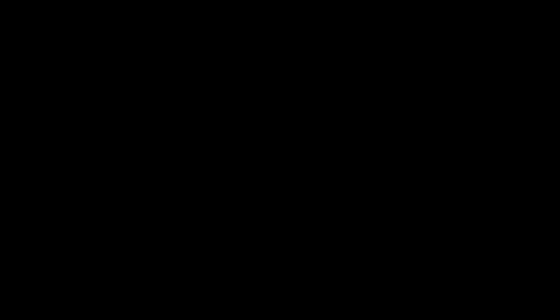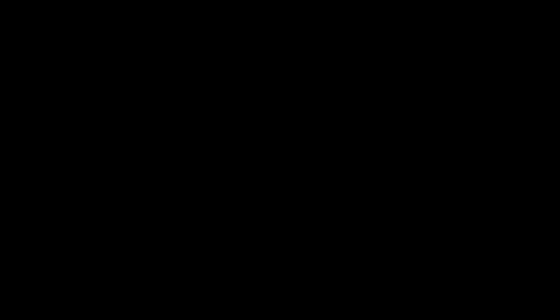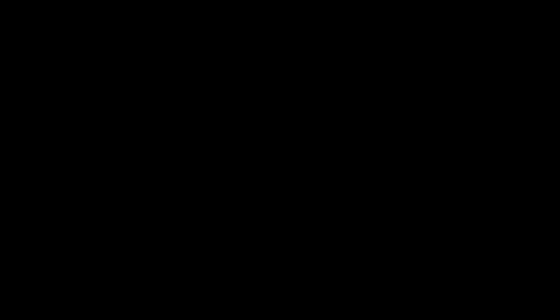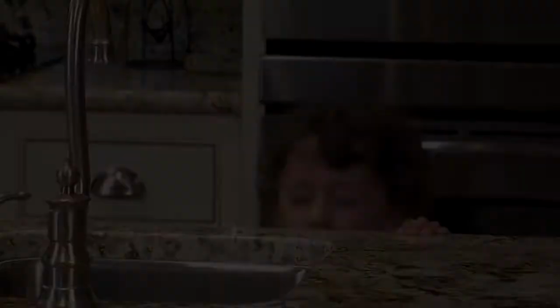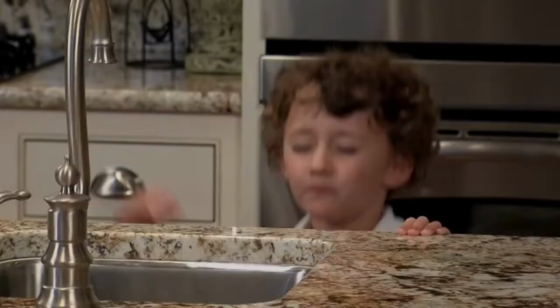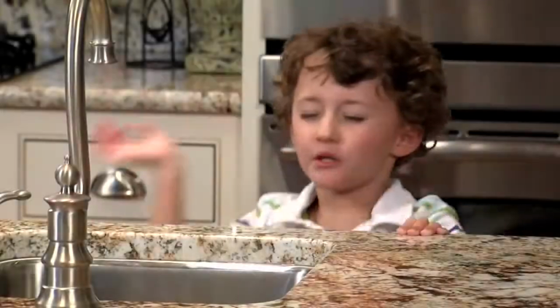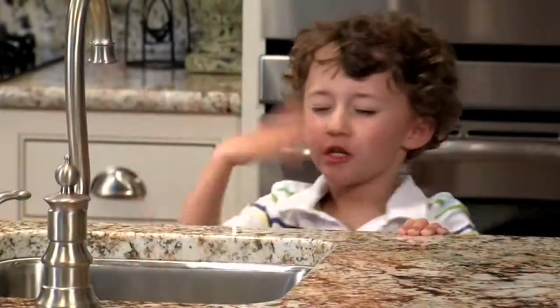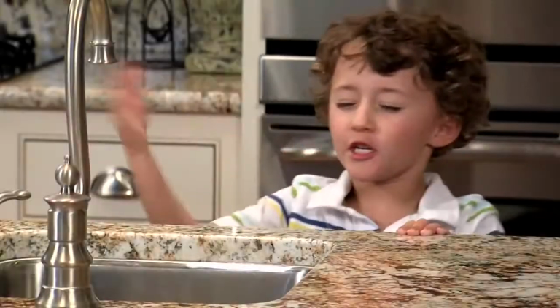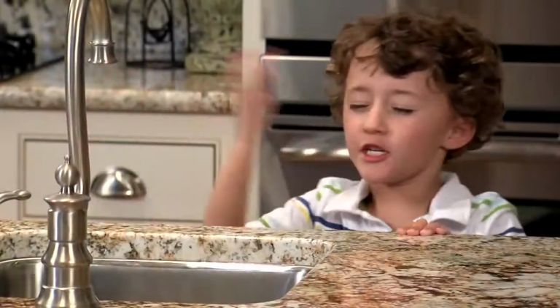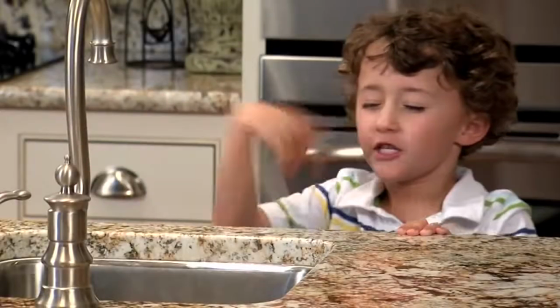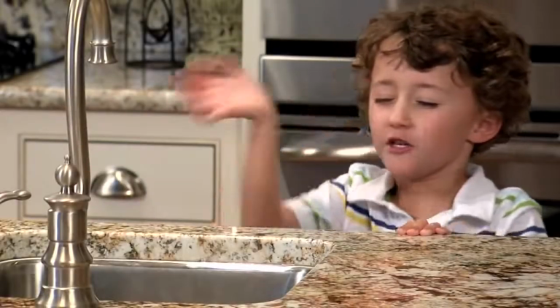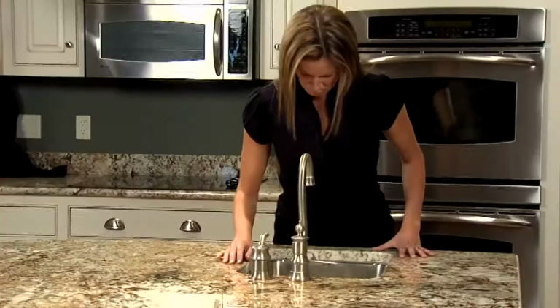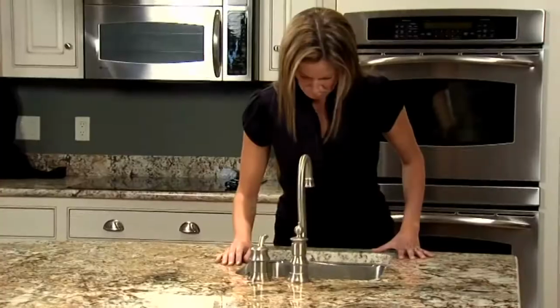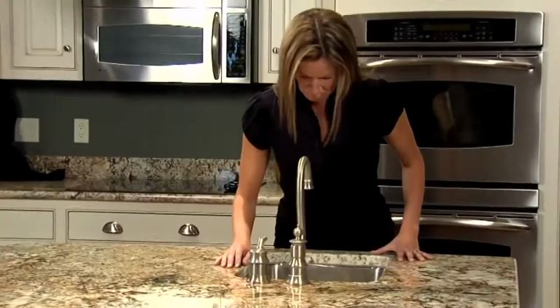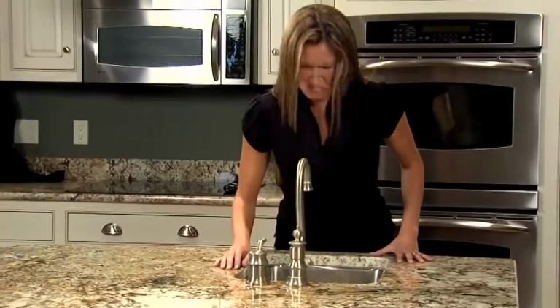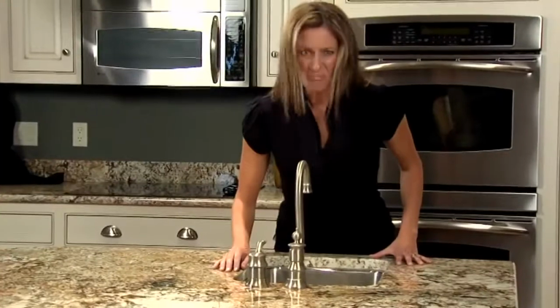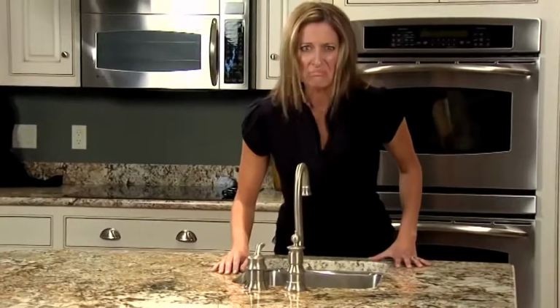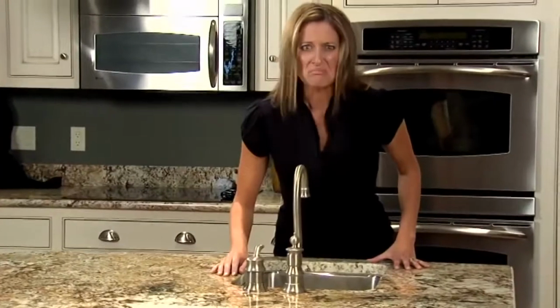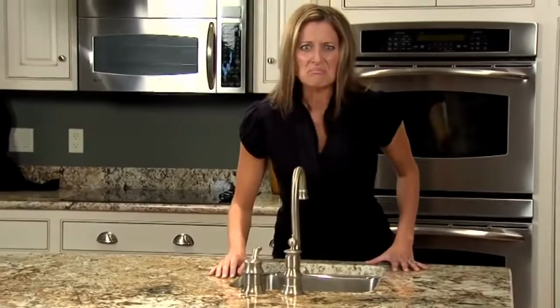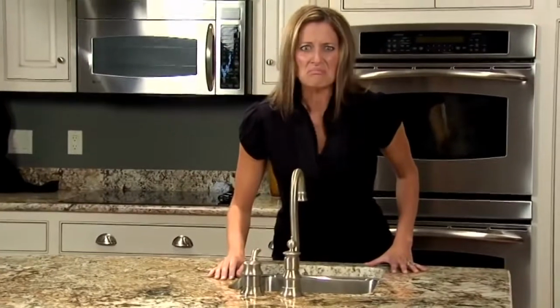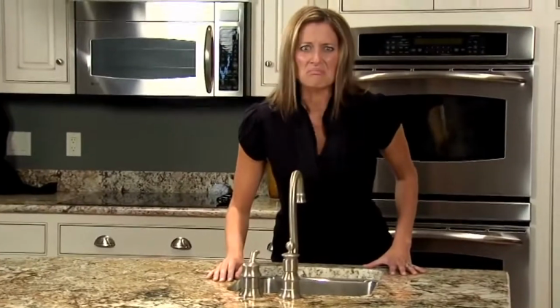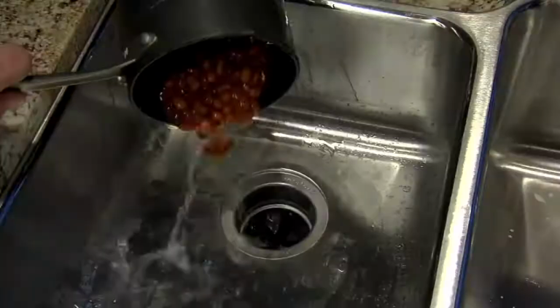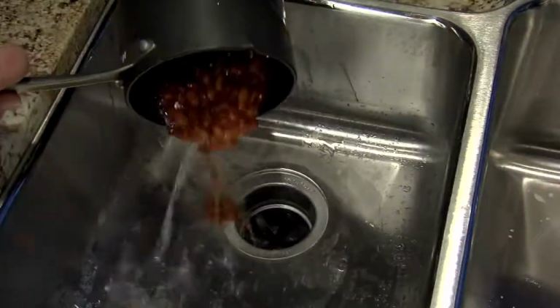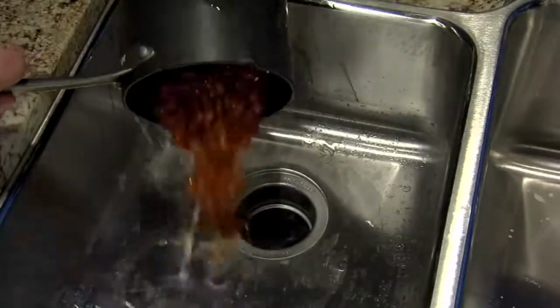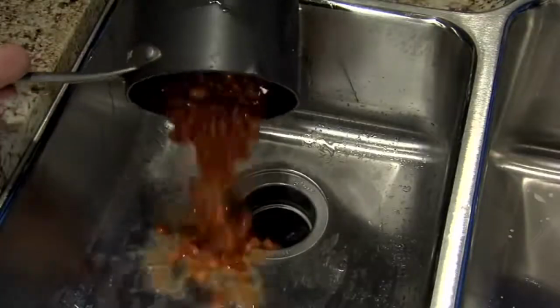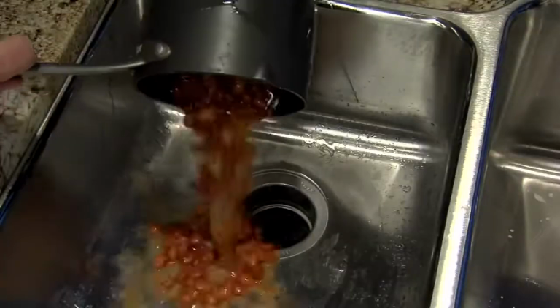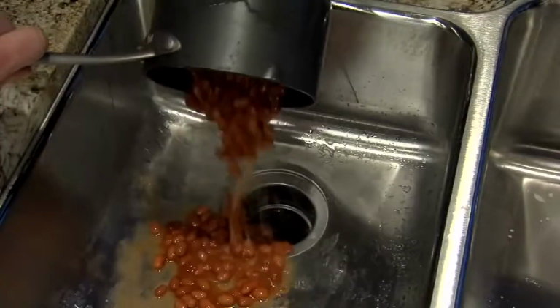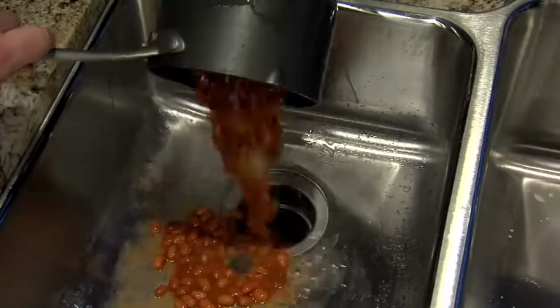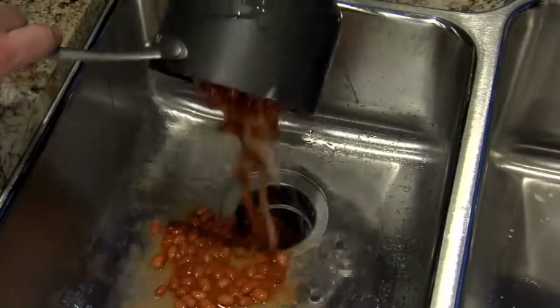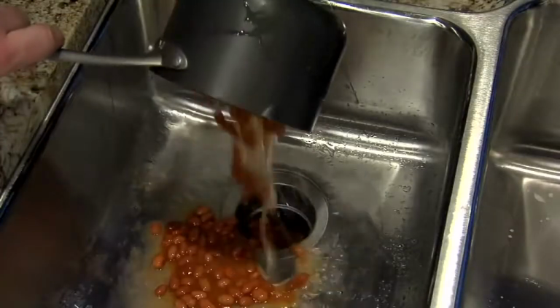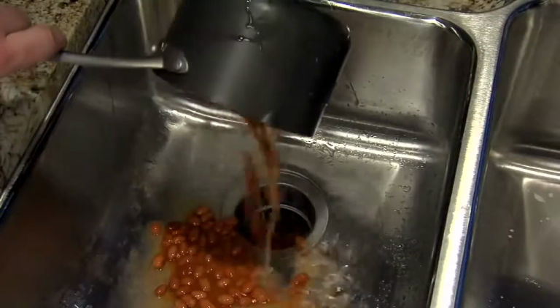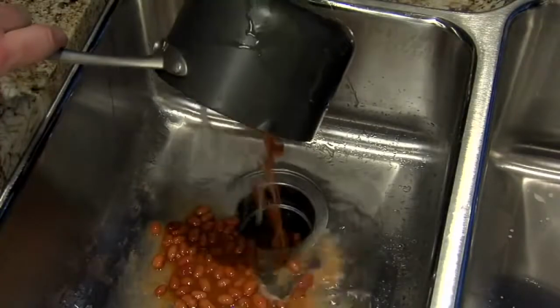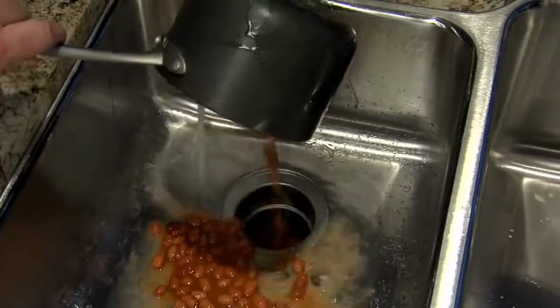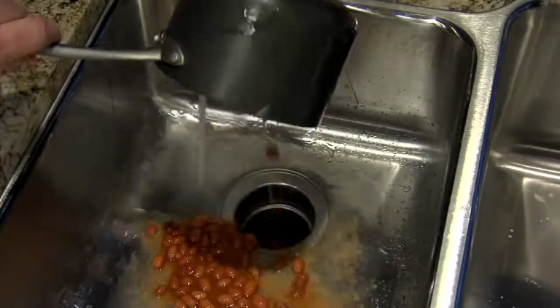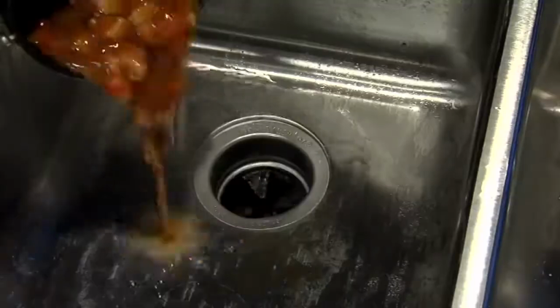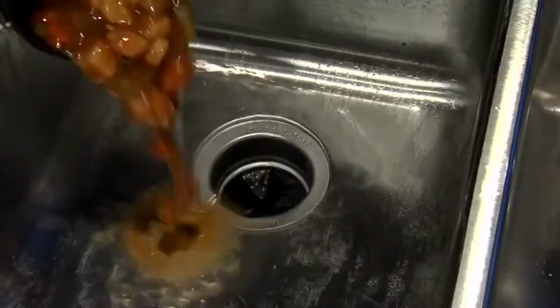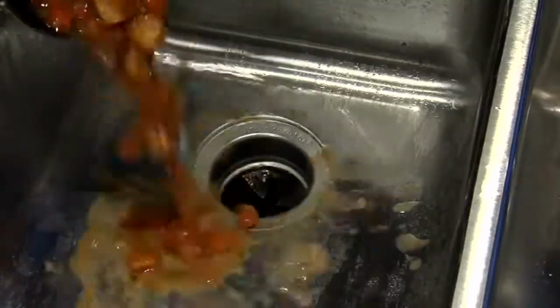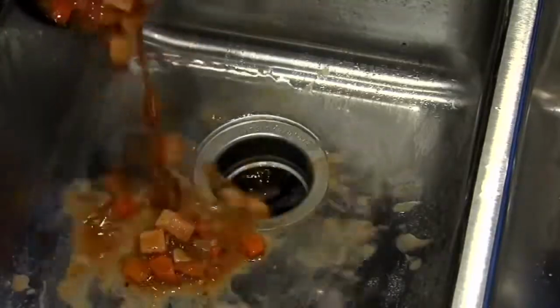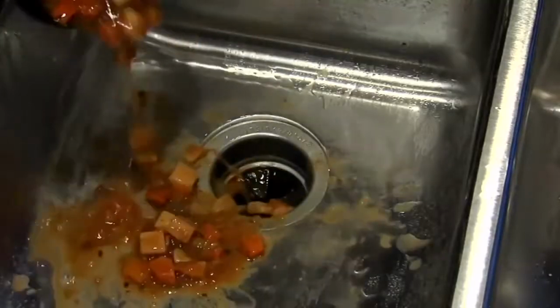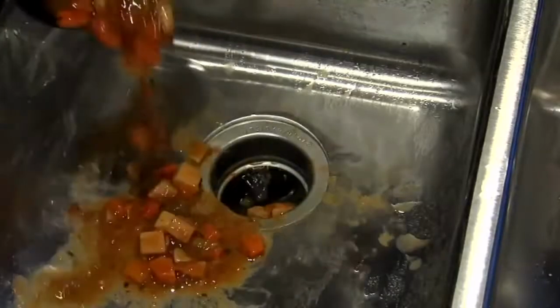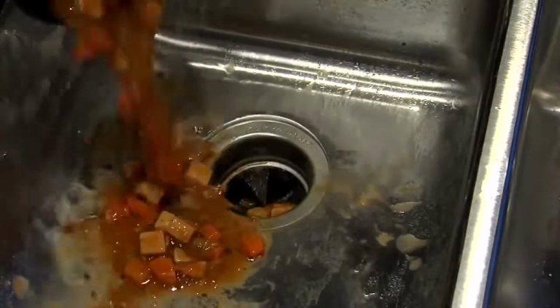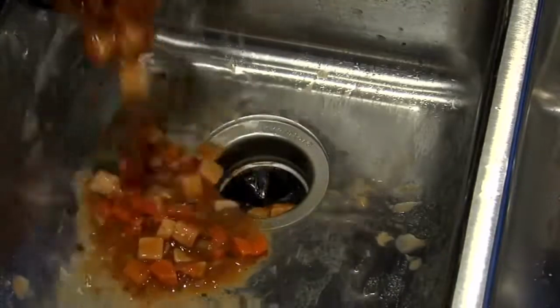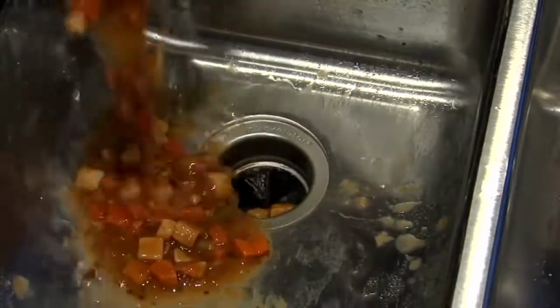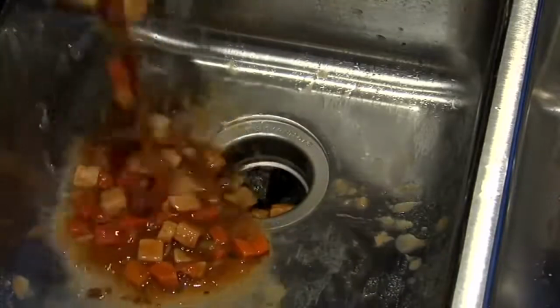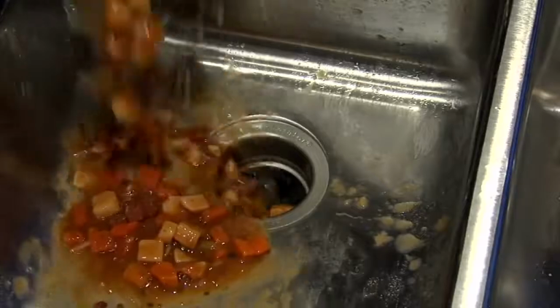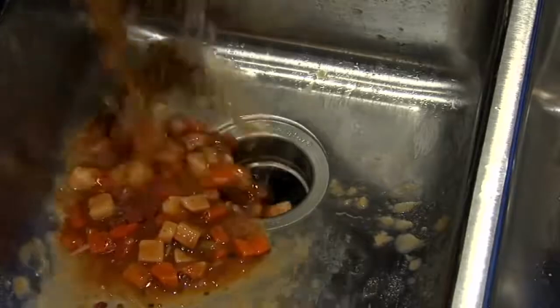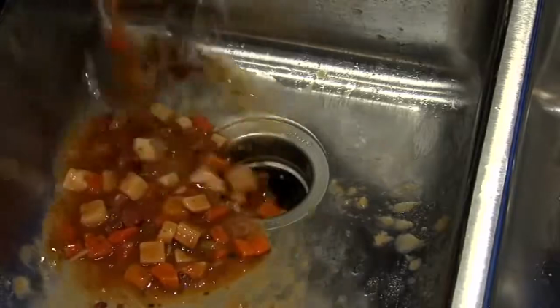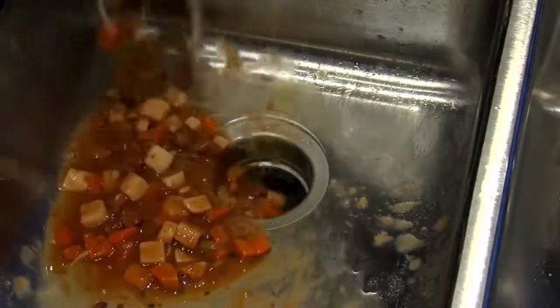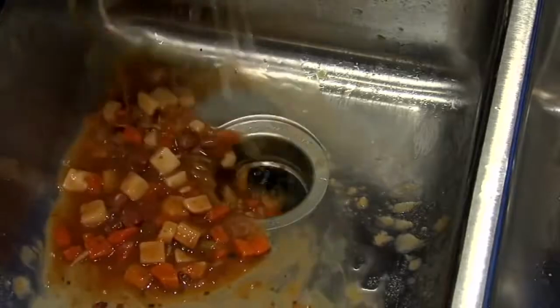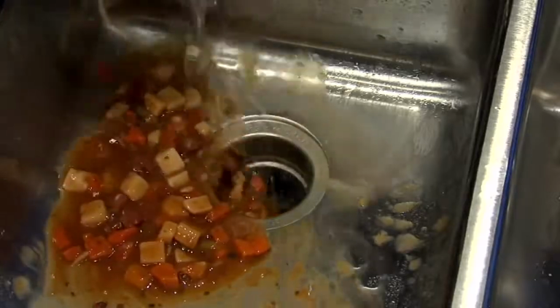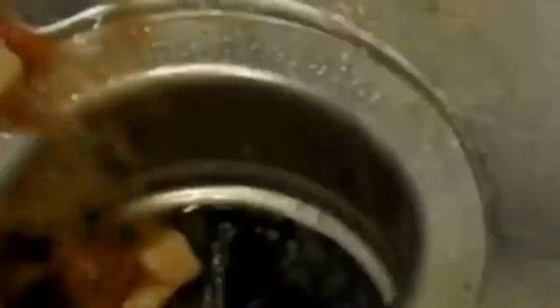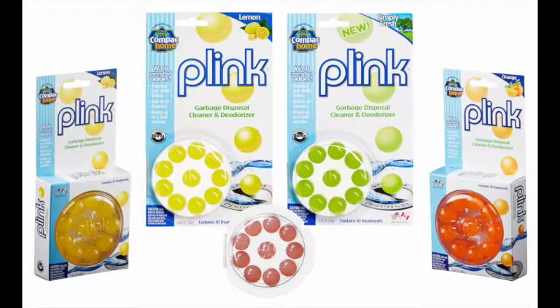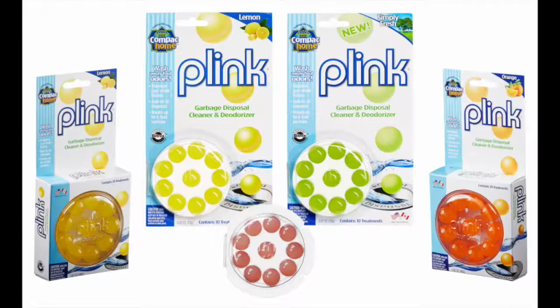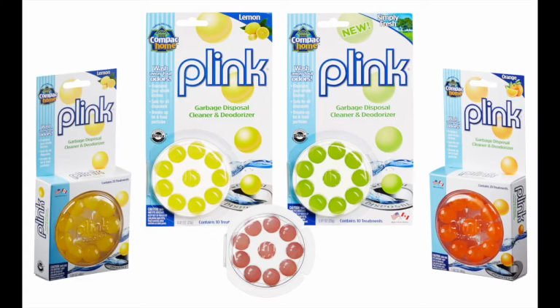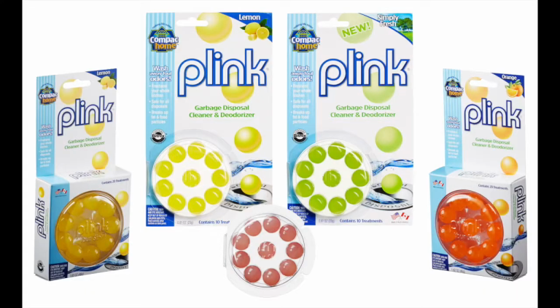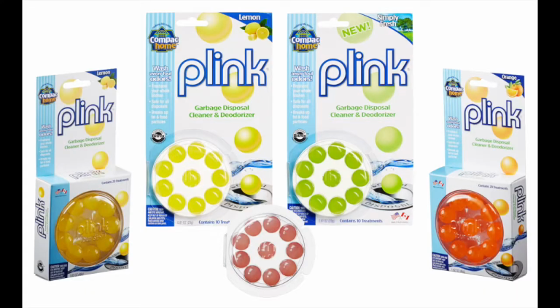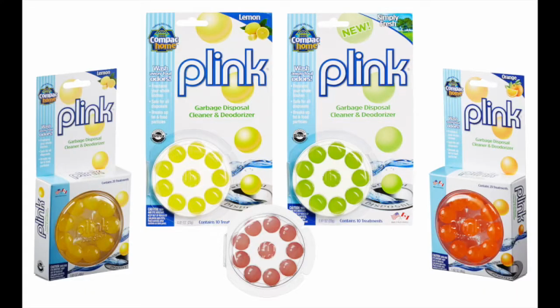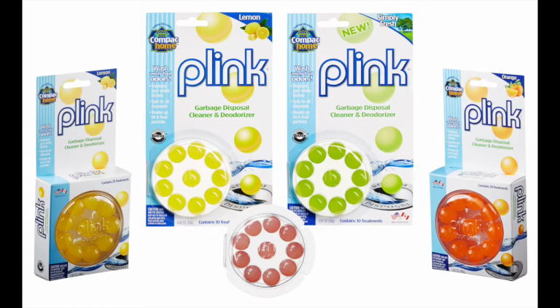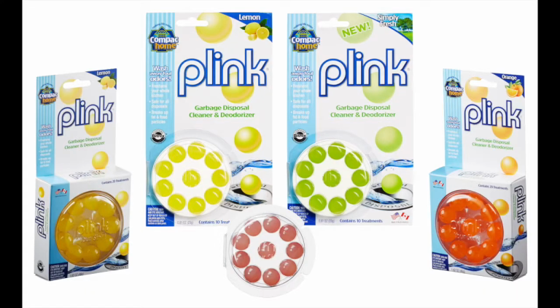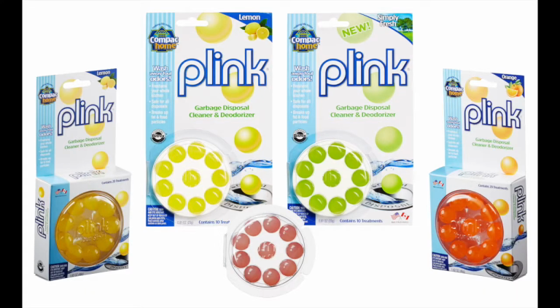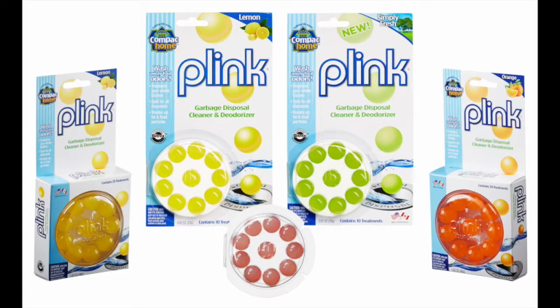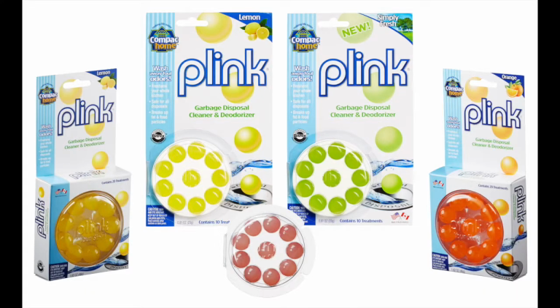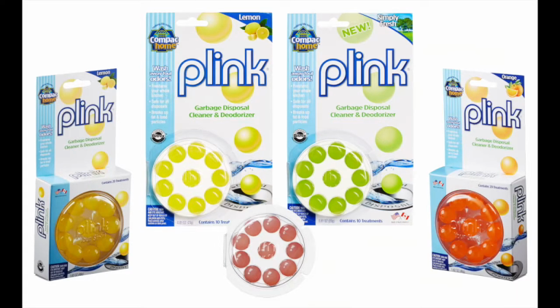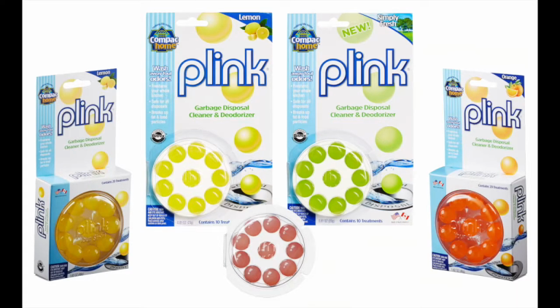Is your sink causing a stink? Last week's leftovers could be building up in your garbage disposer. That's why there's Plink.